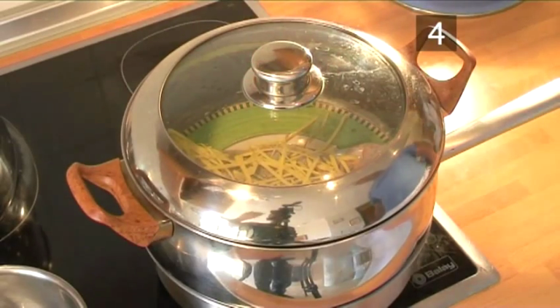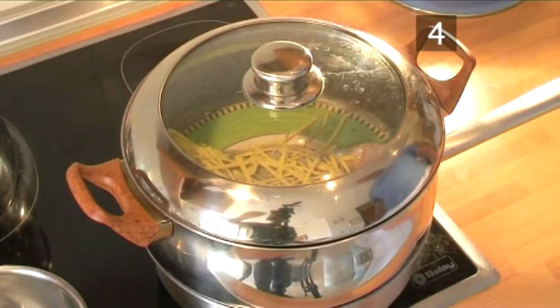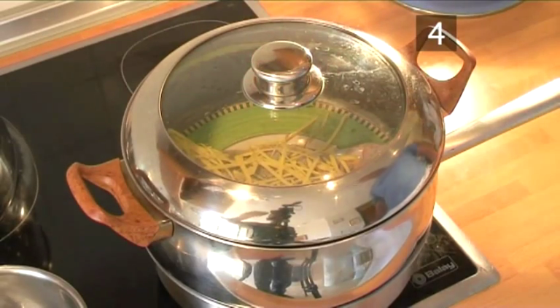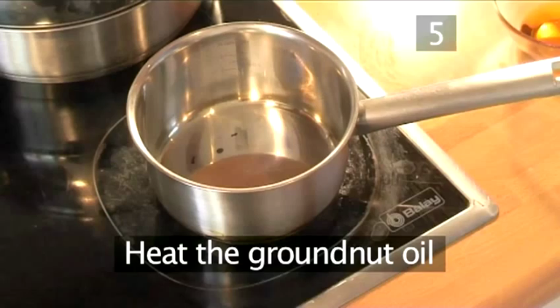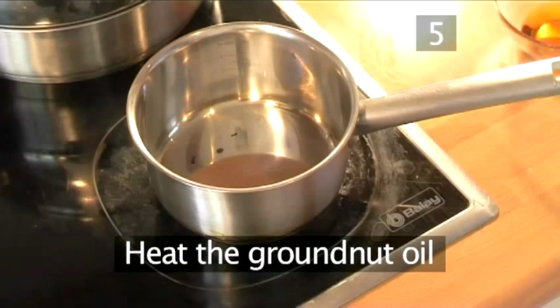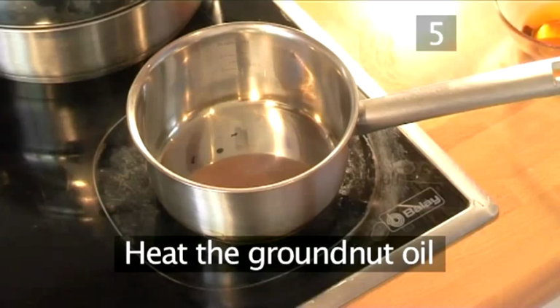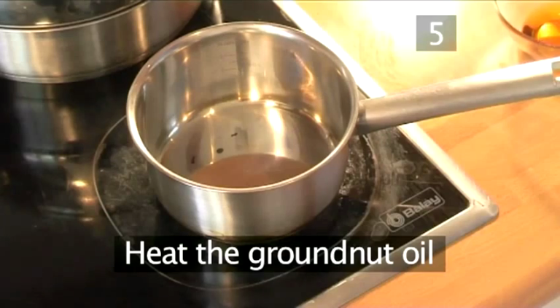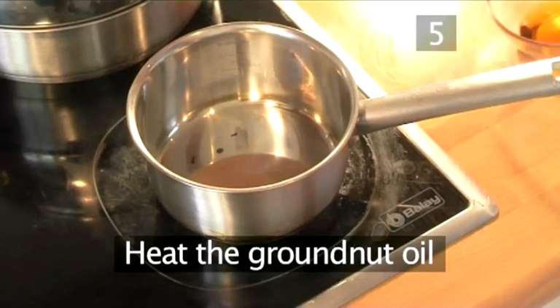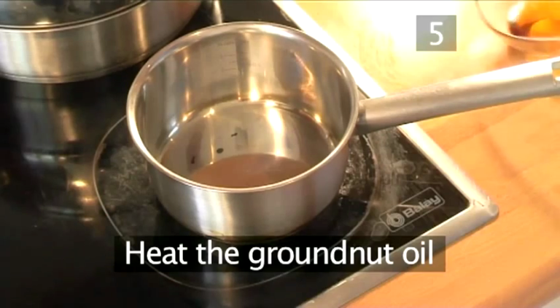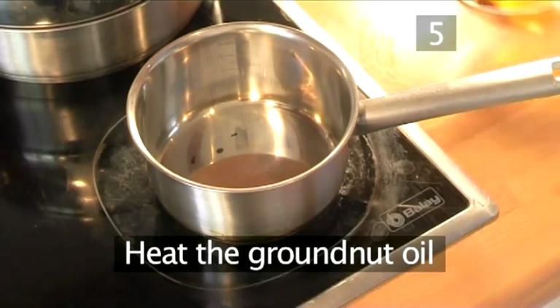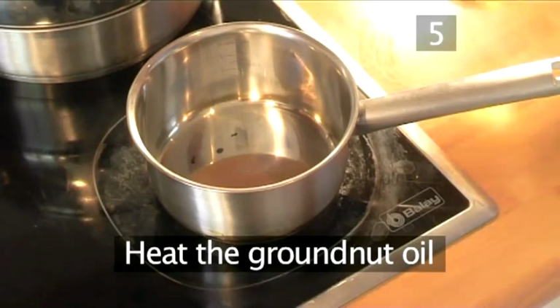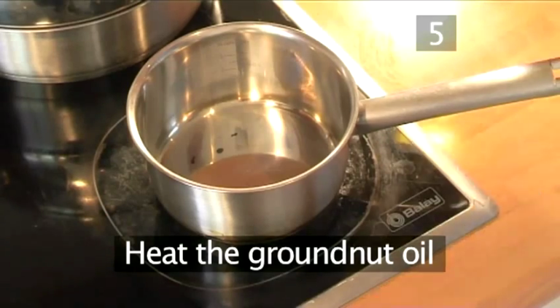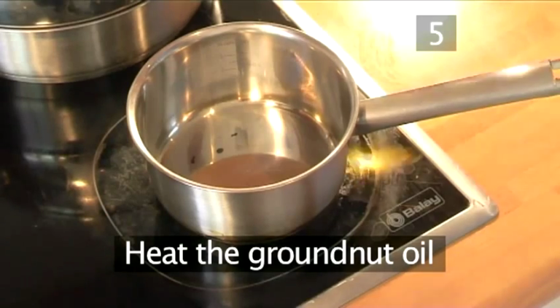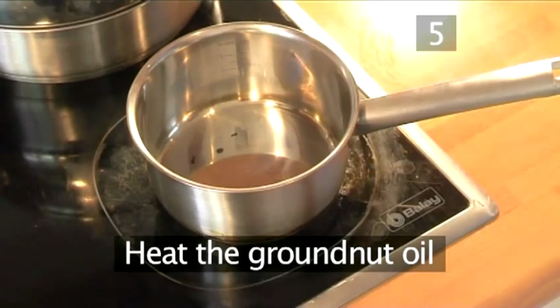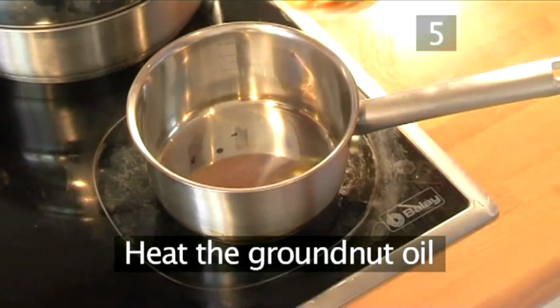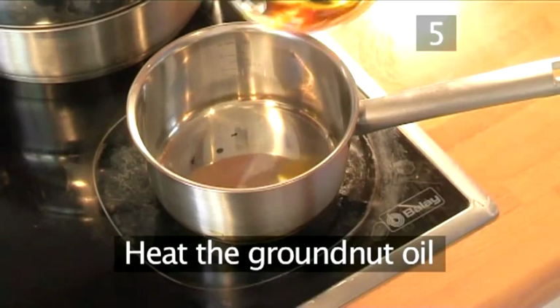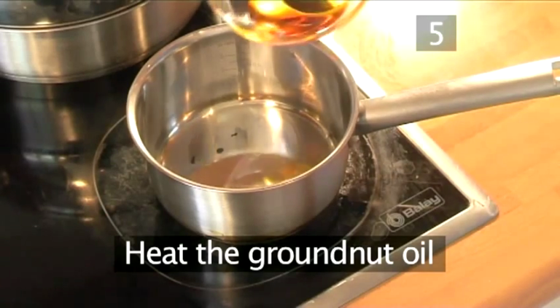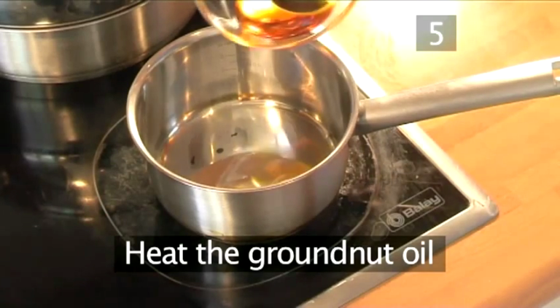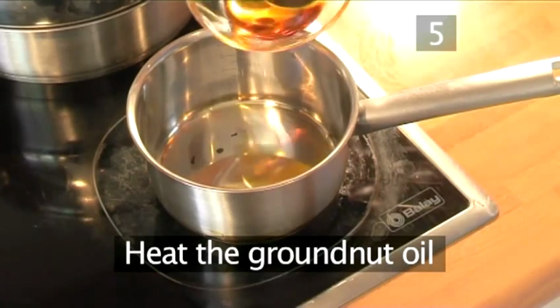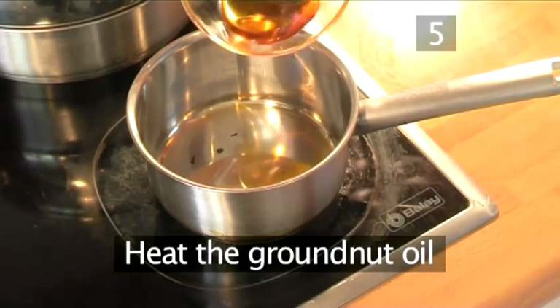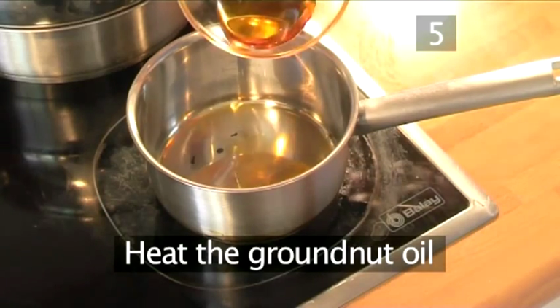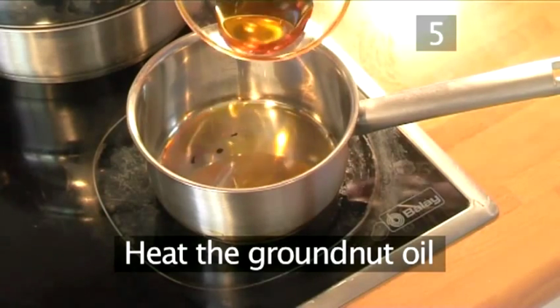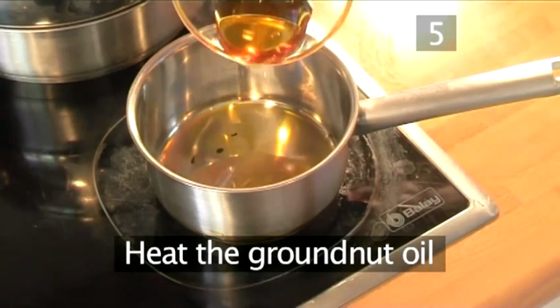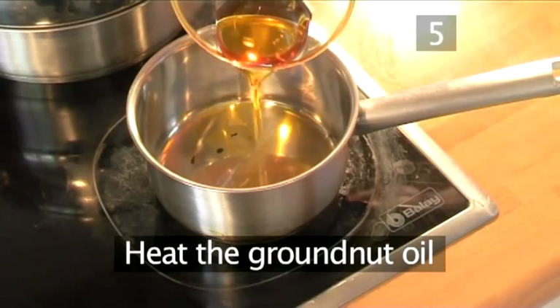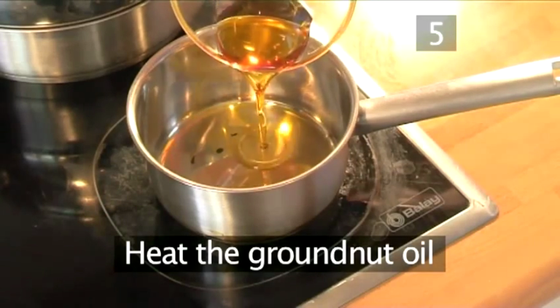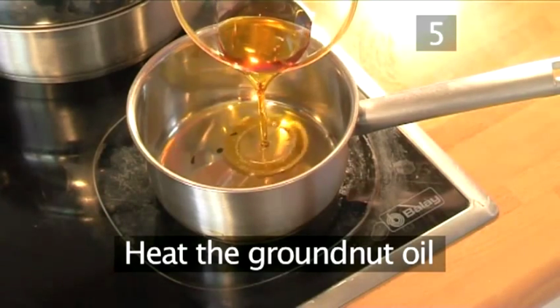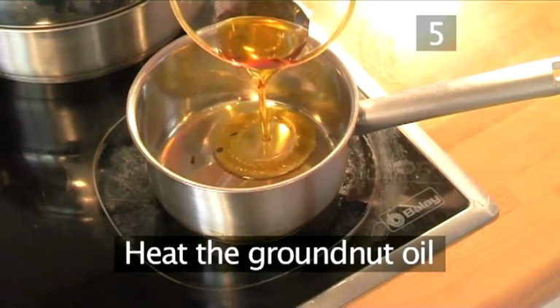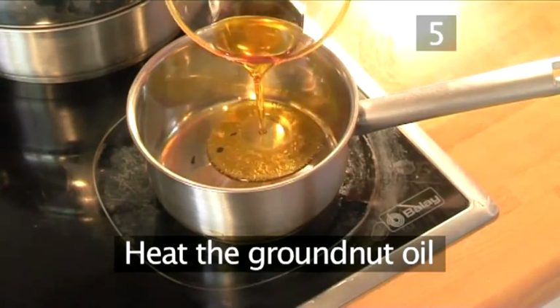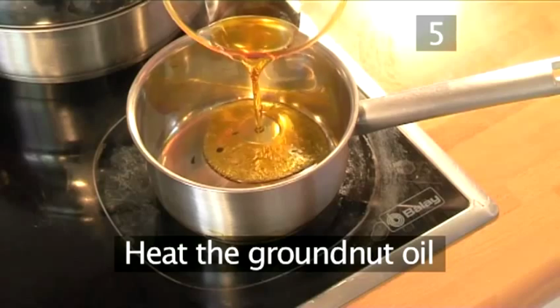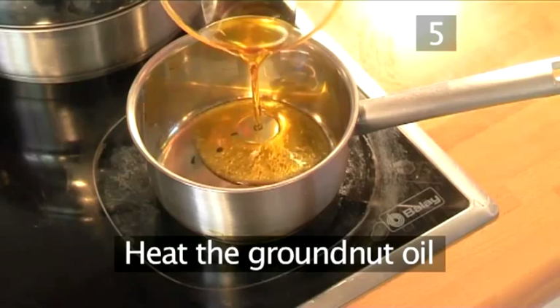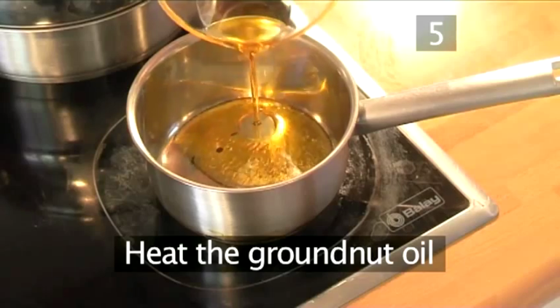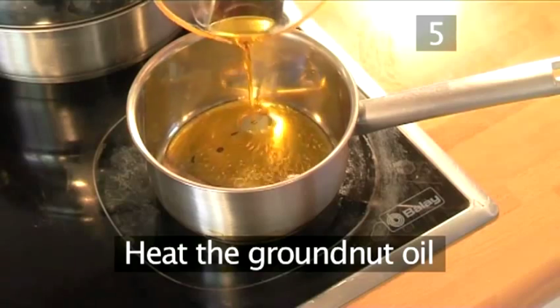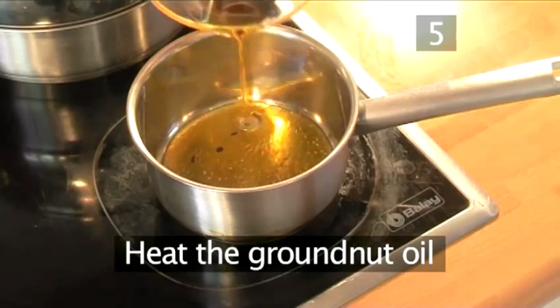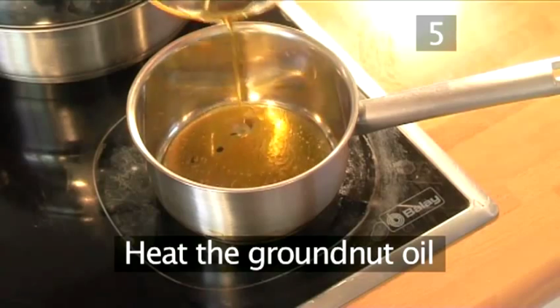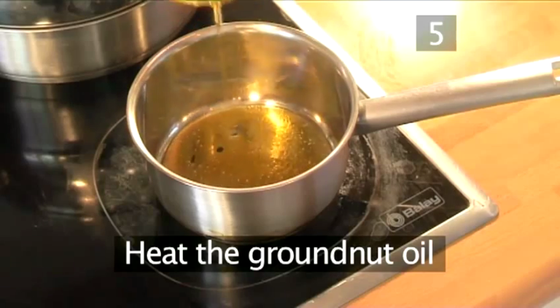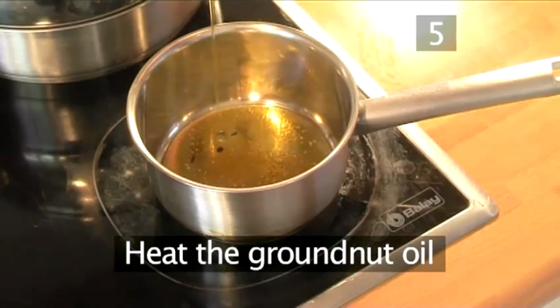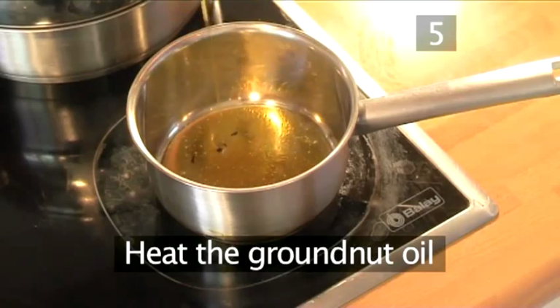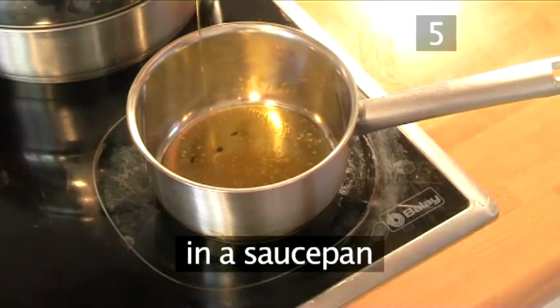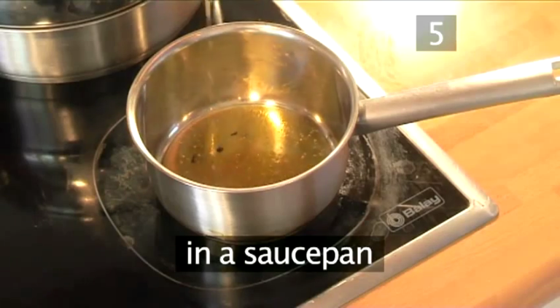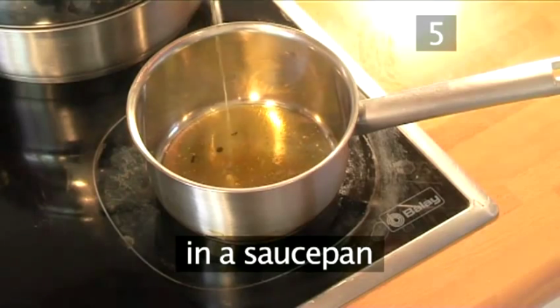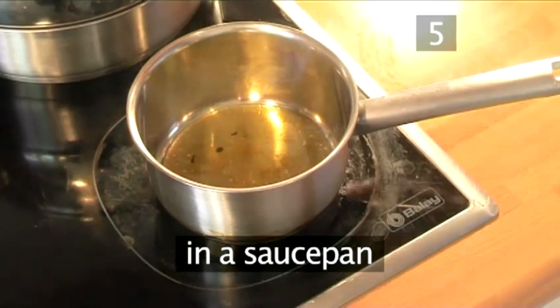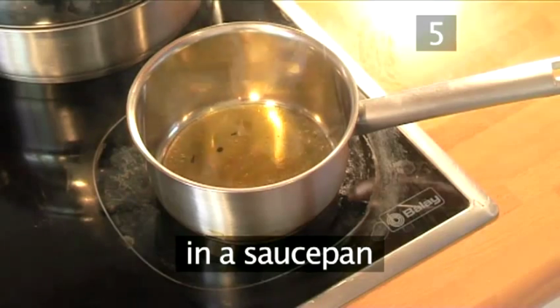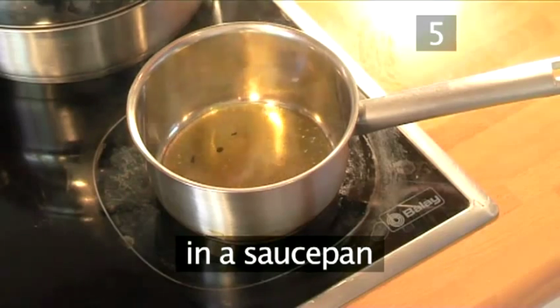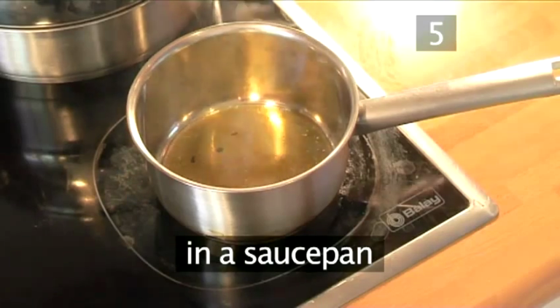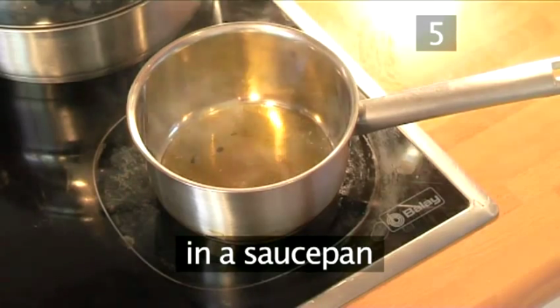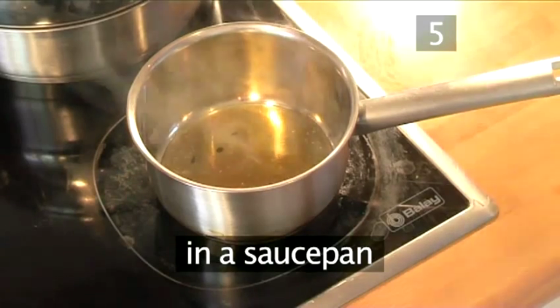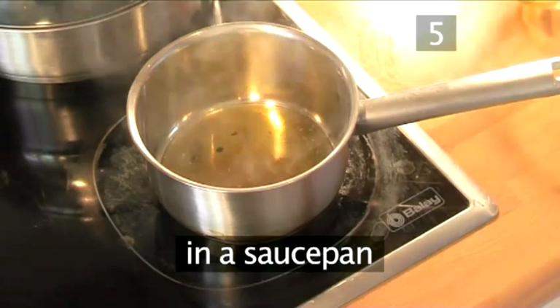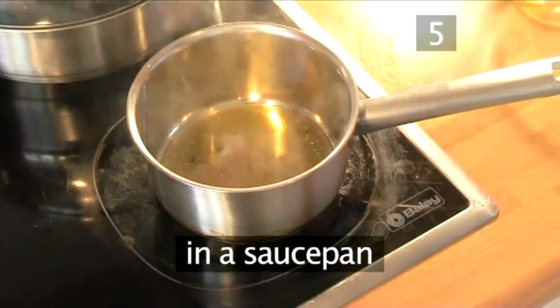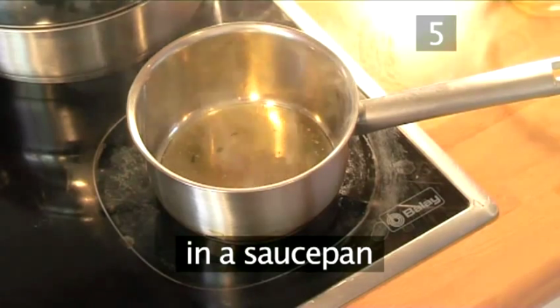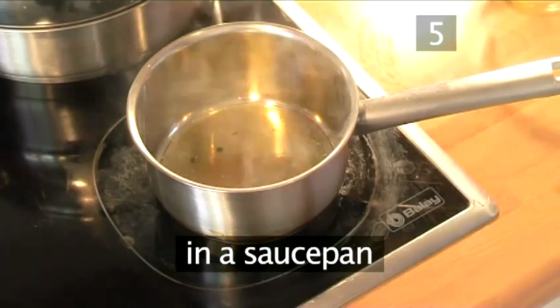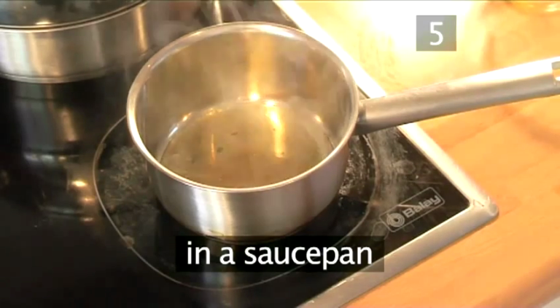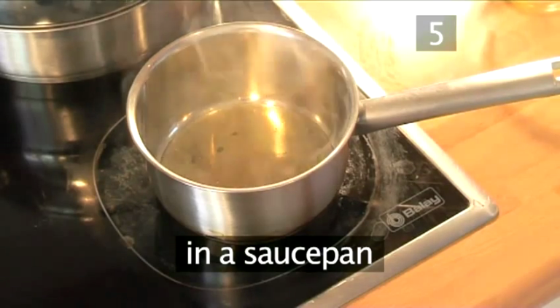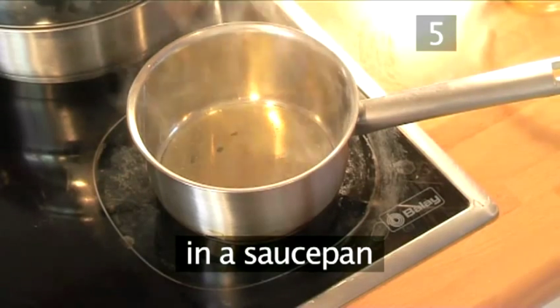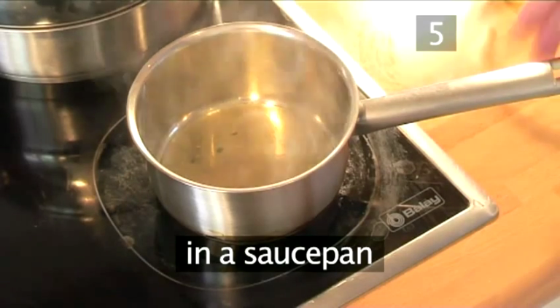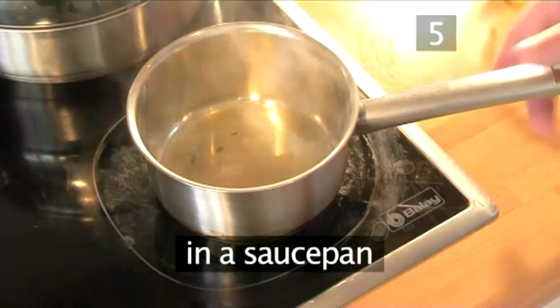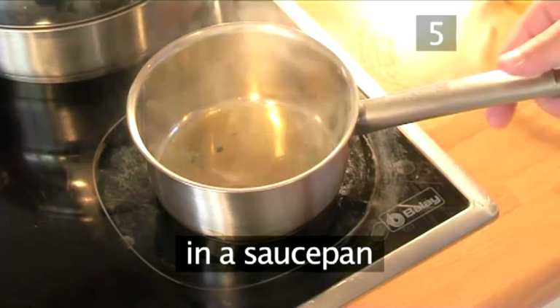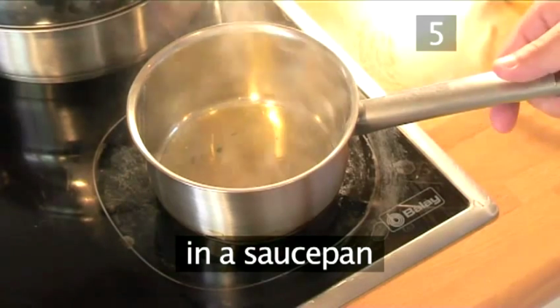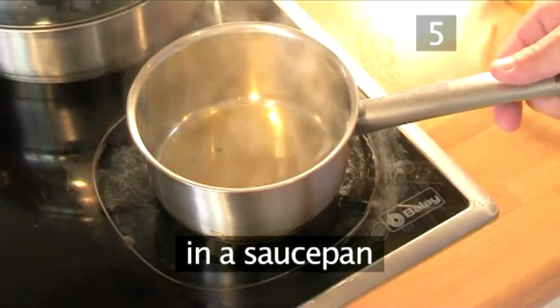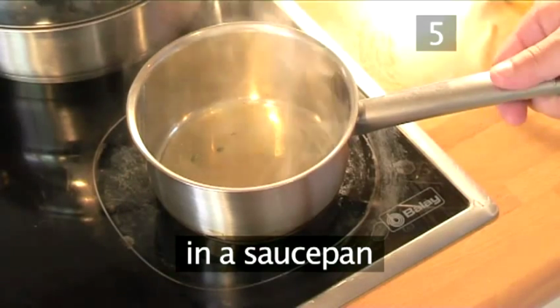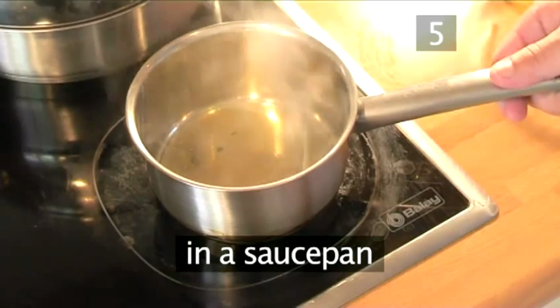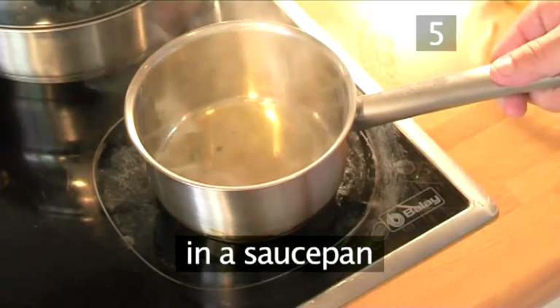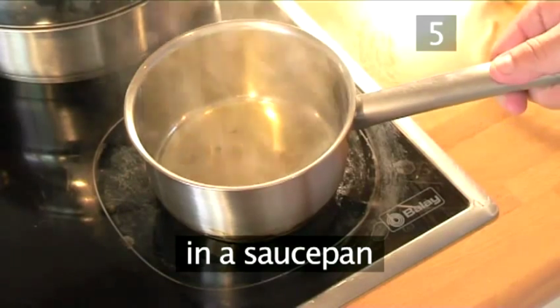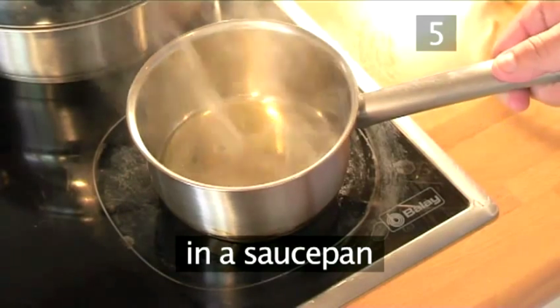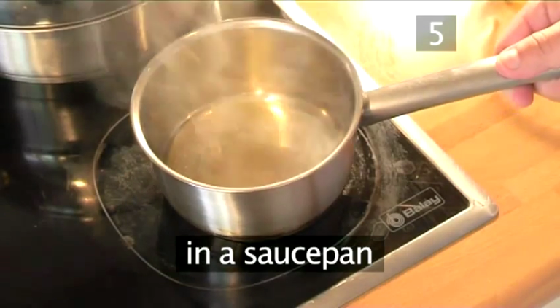Step 5. Heat the groundnut oil. Put the groundnut oil in a saucepan and heat it up.